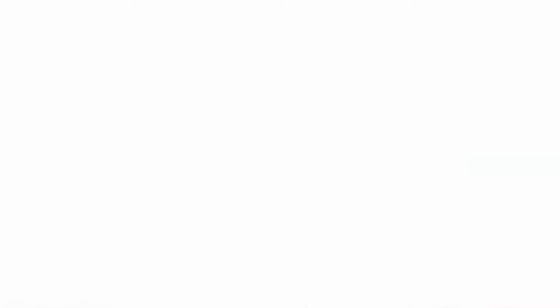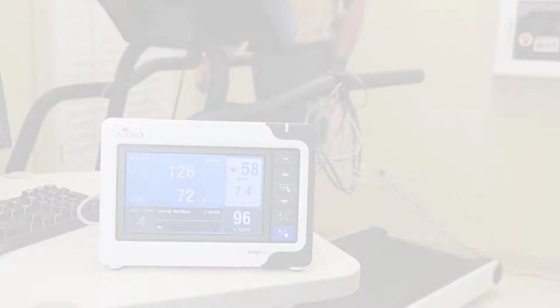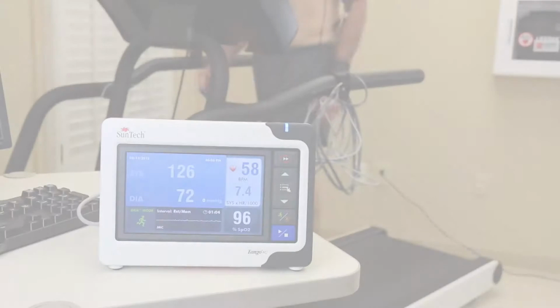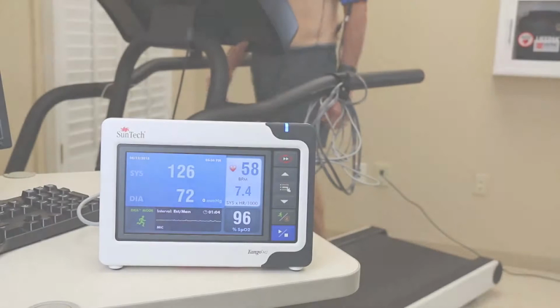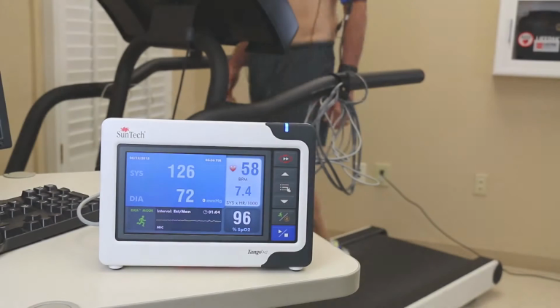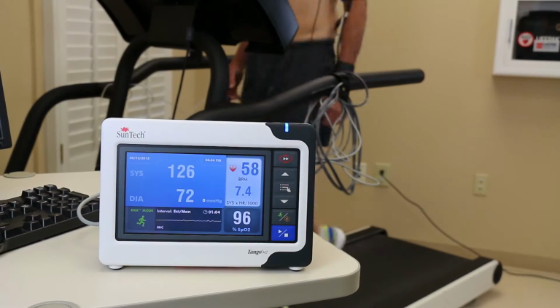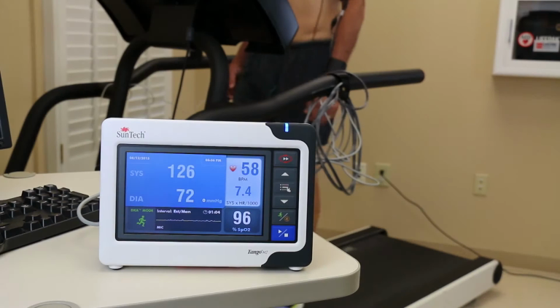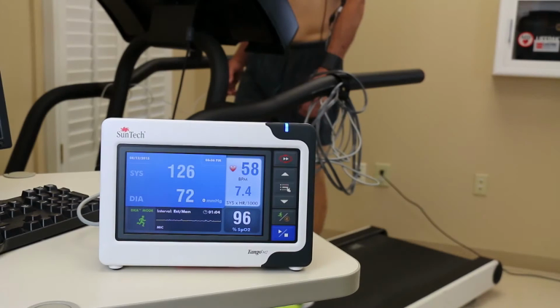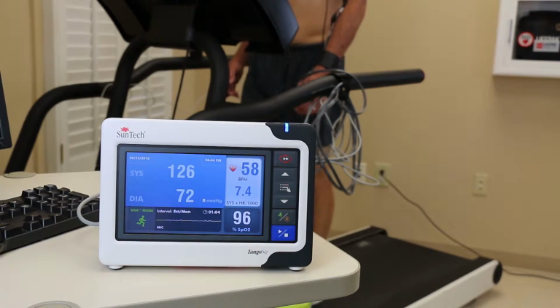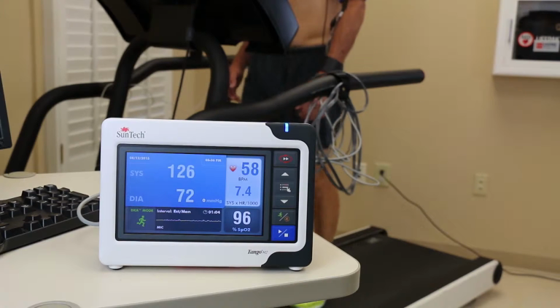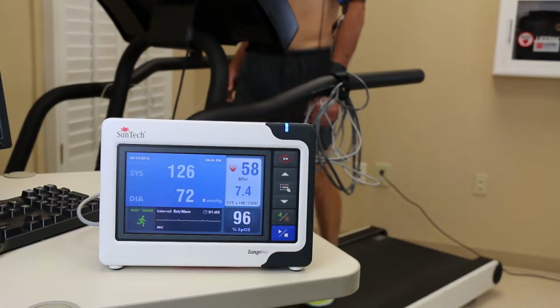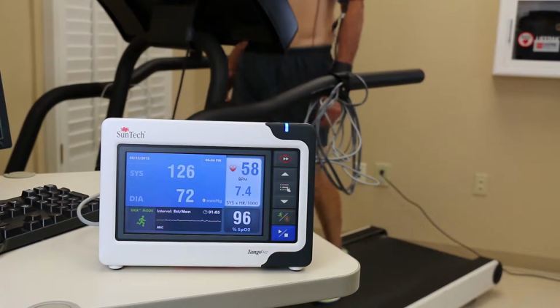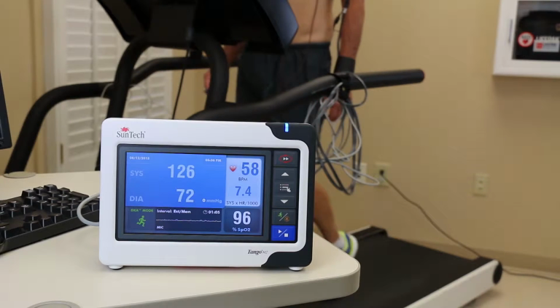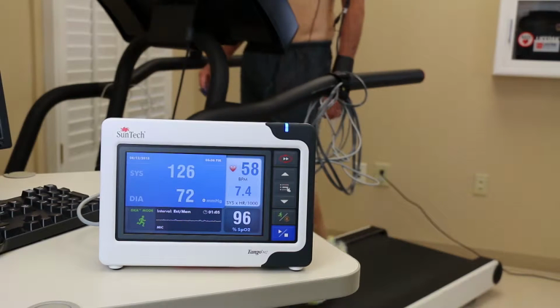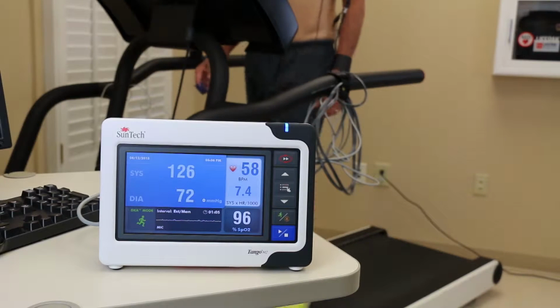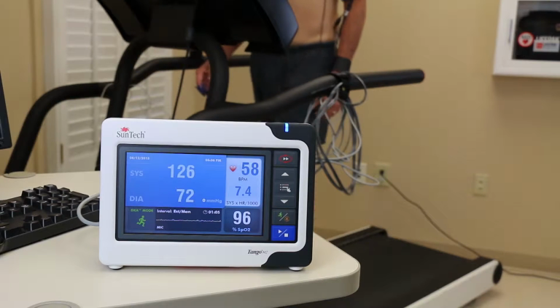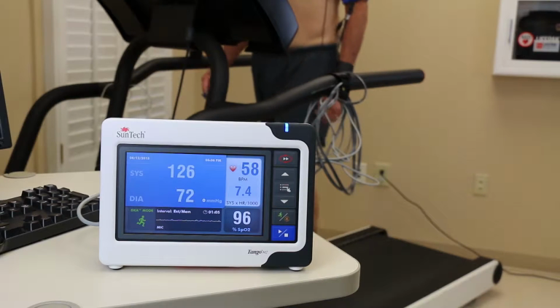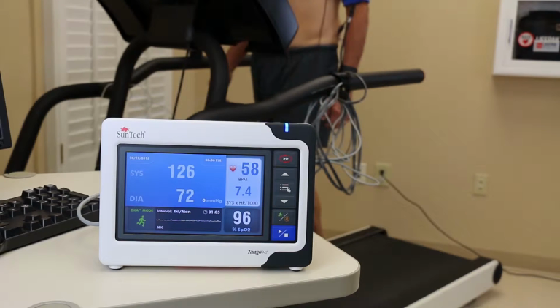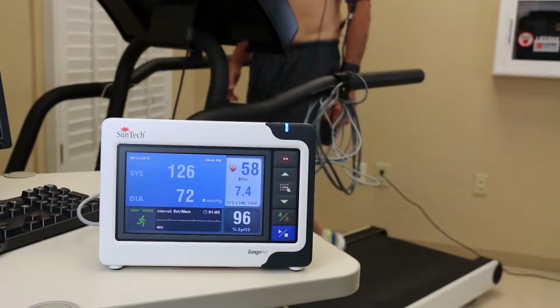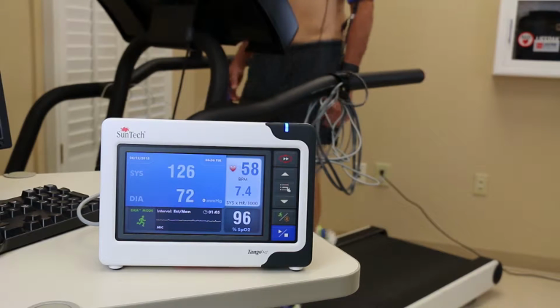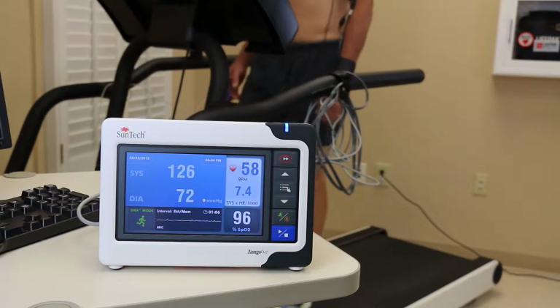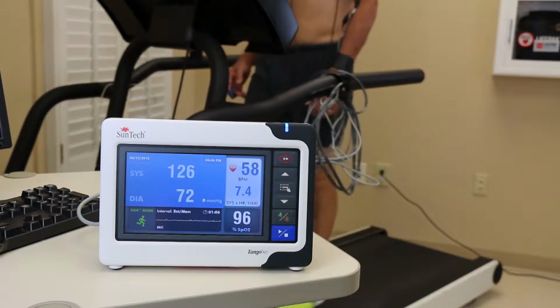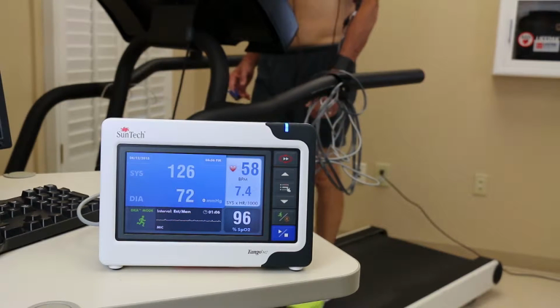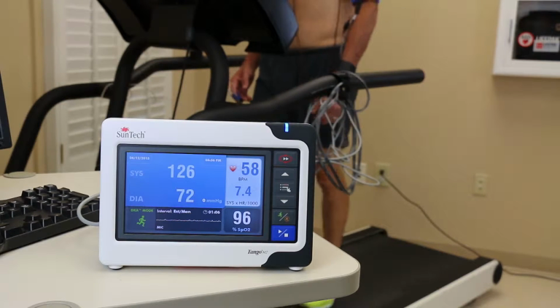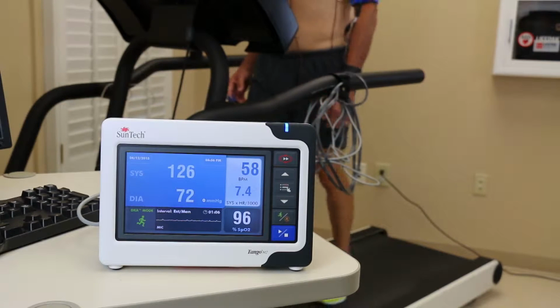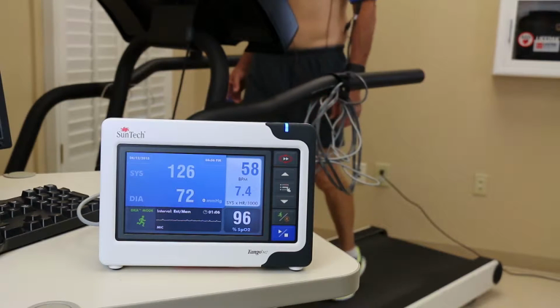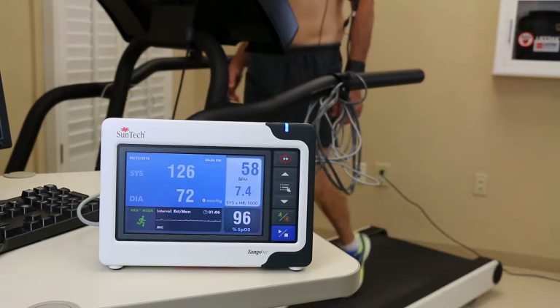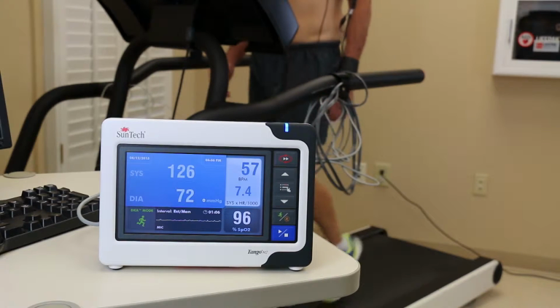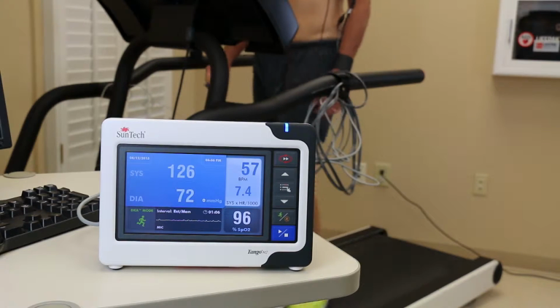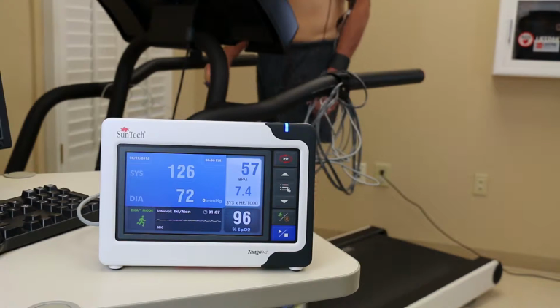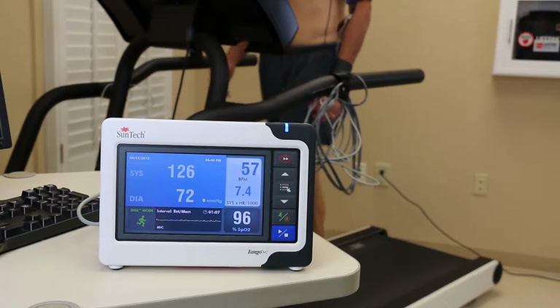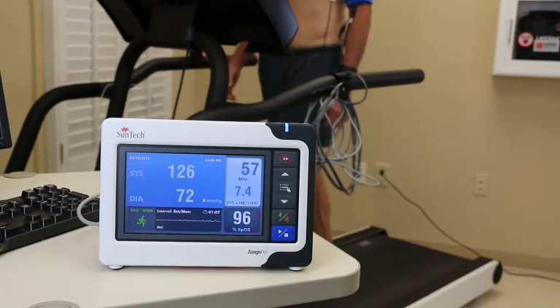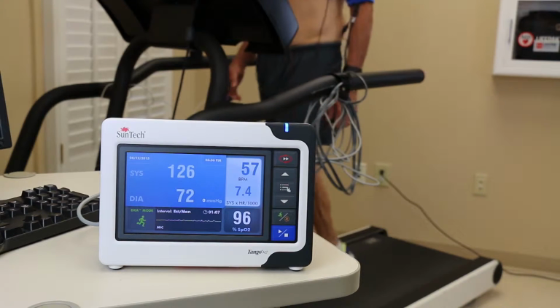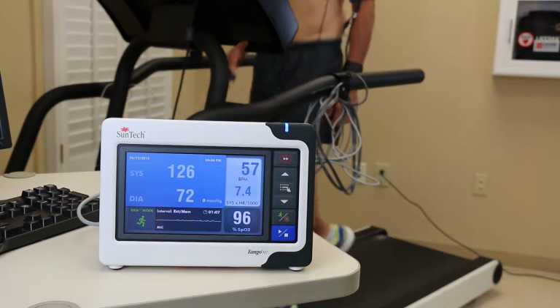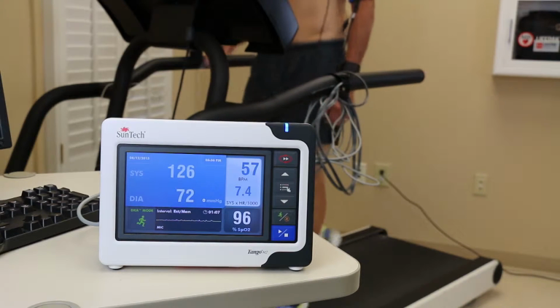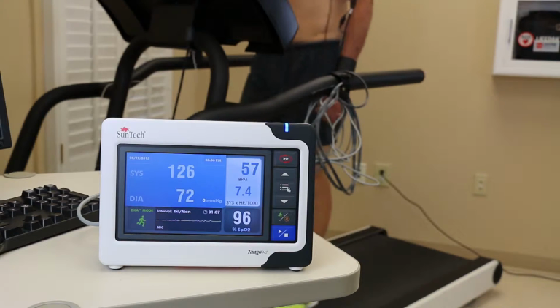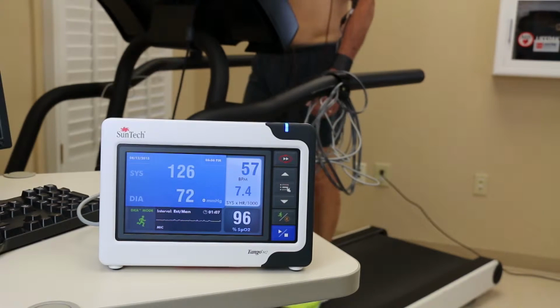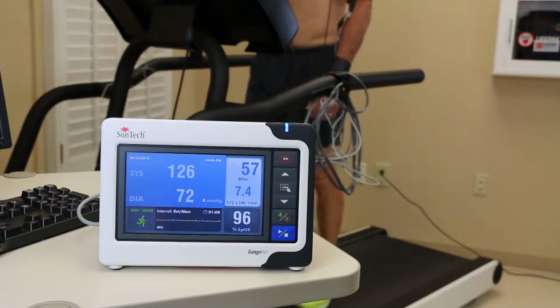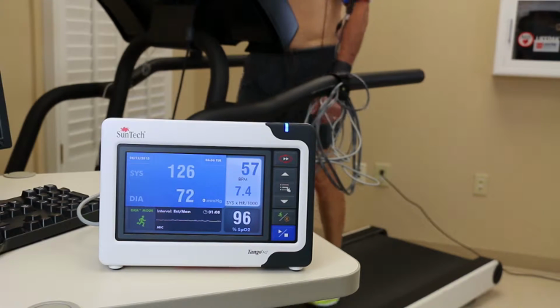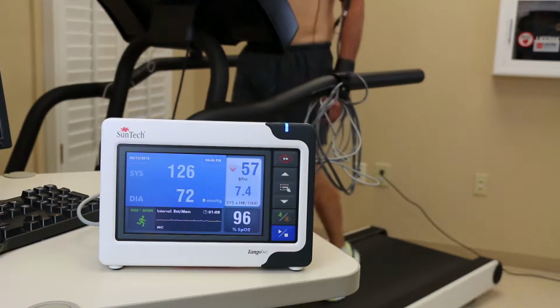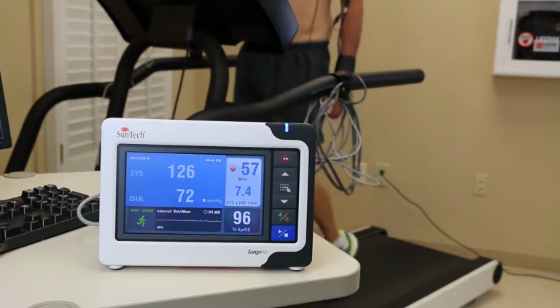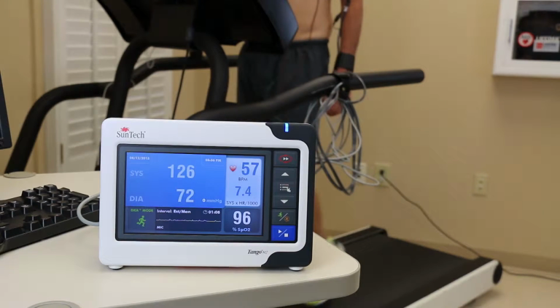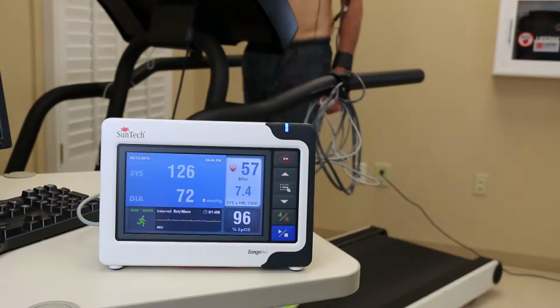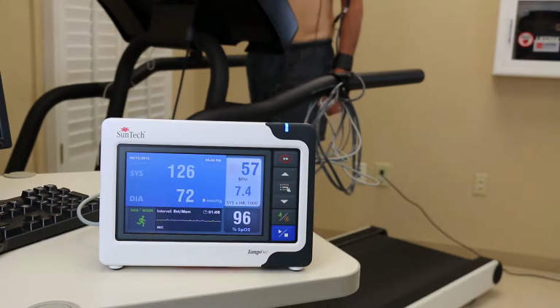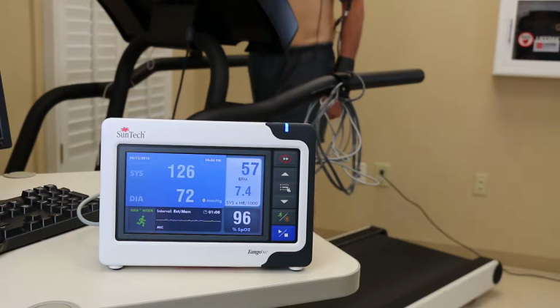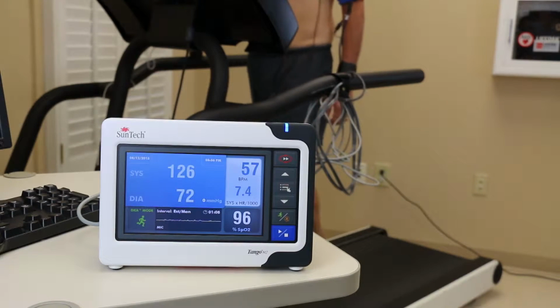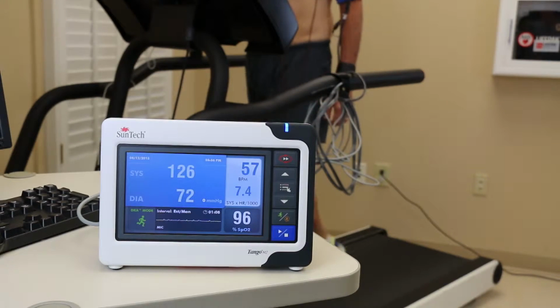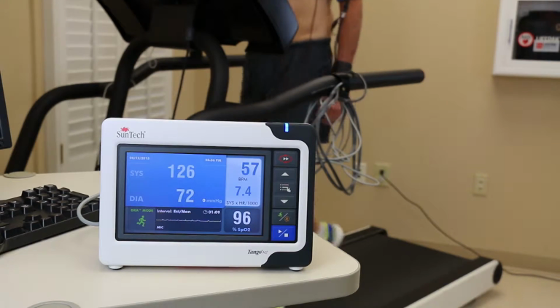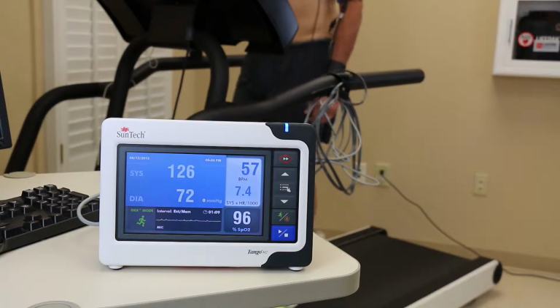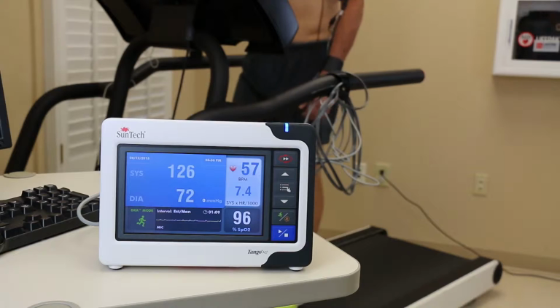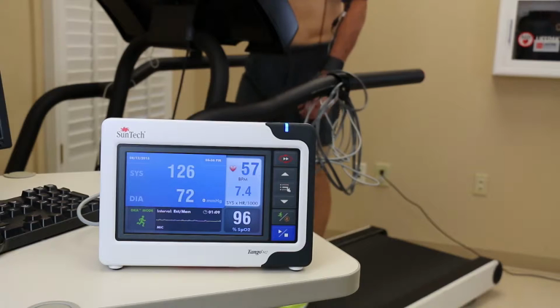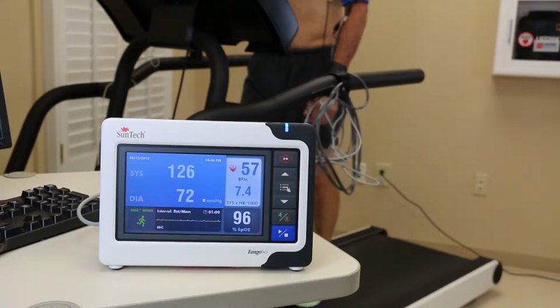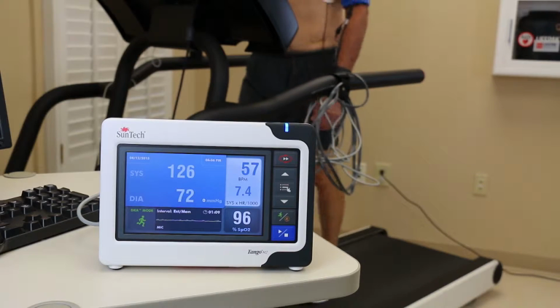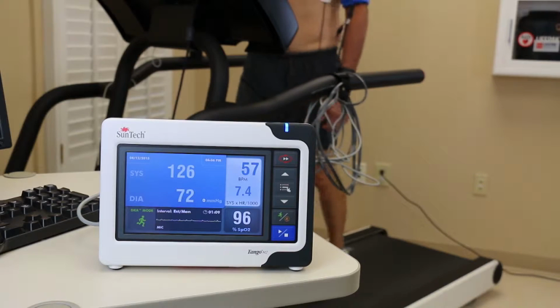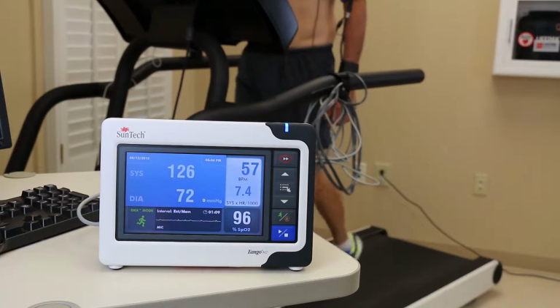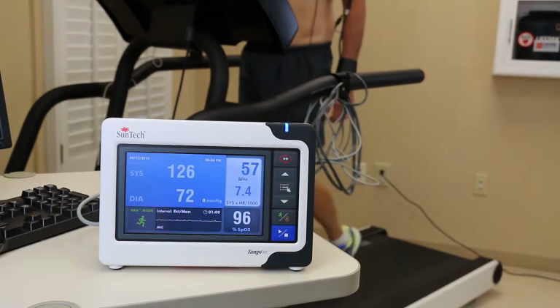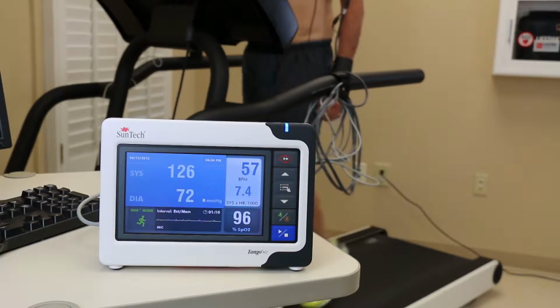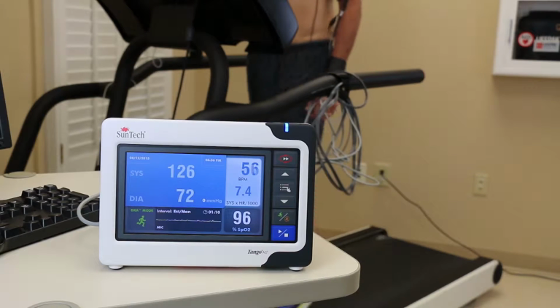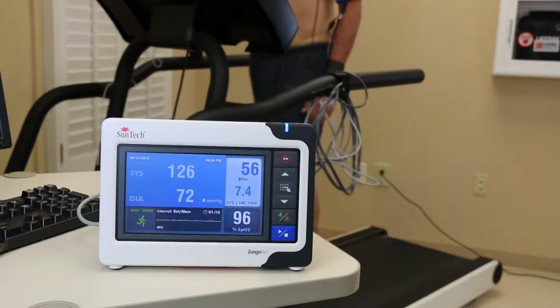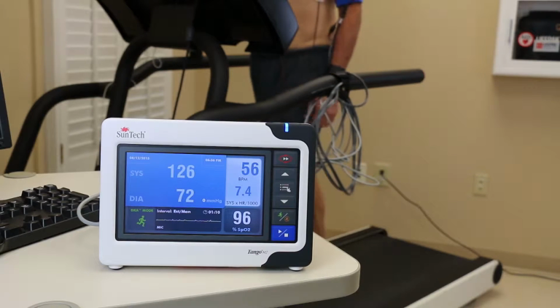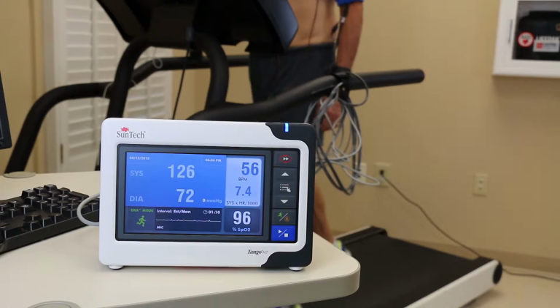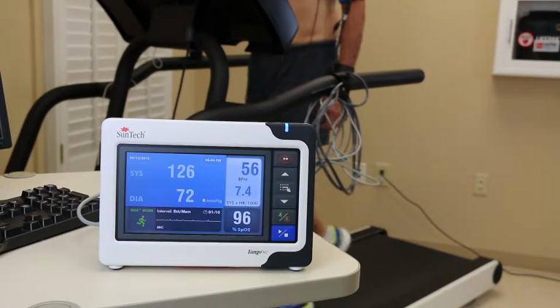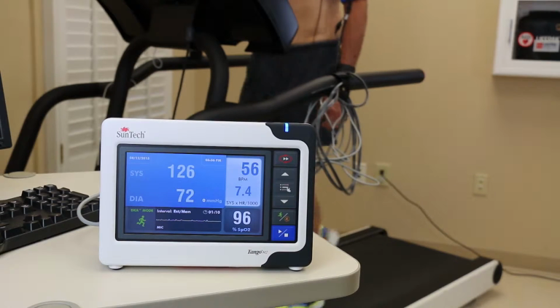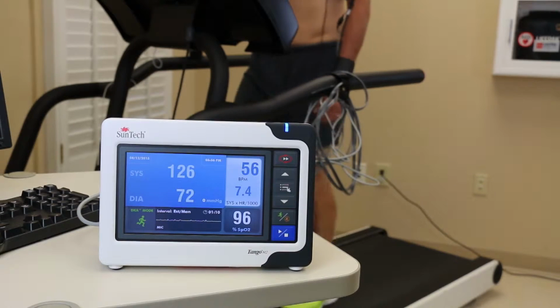In this video, we will review three tips on how your patient can help obtain successful BP readings during a stress test.